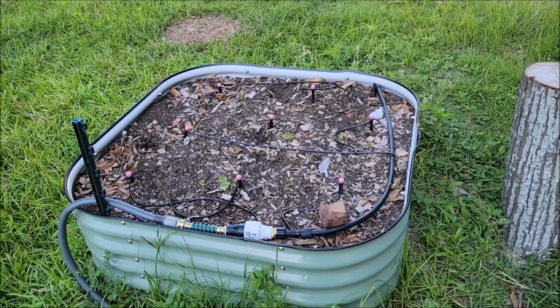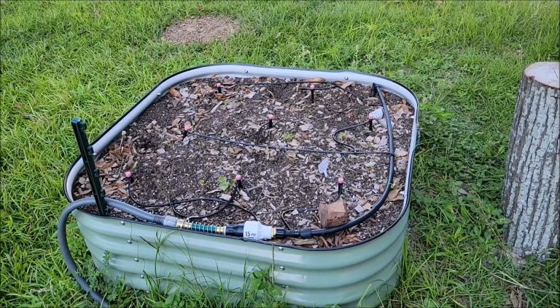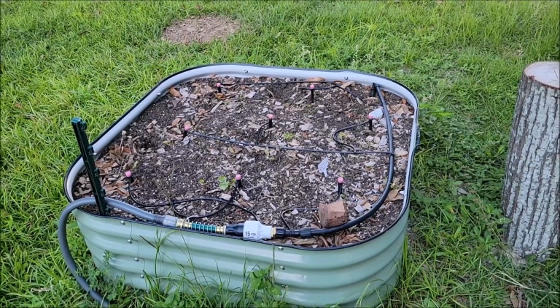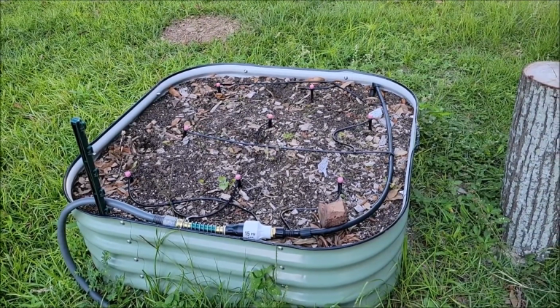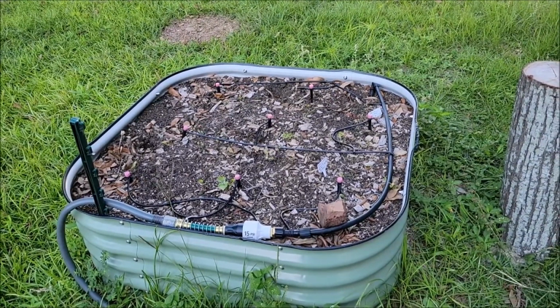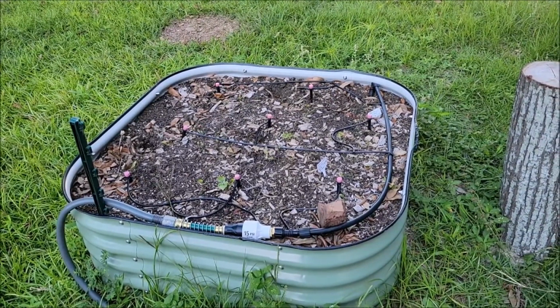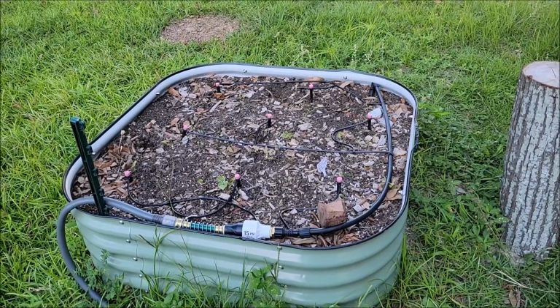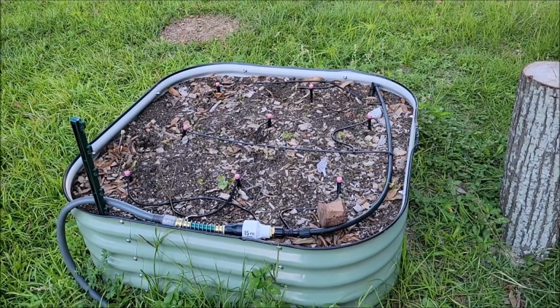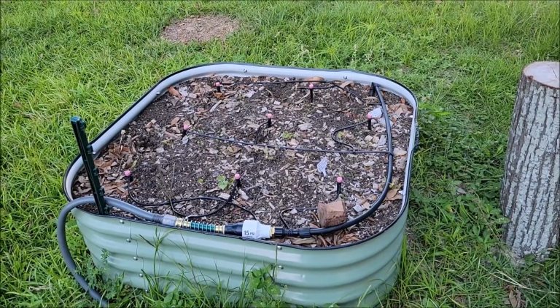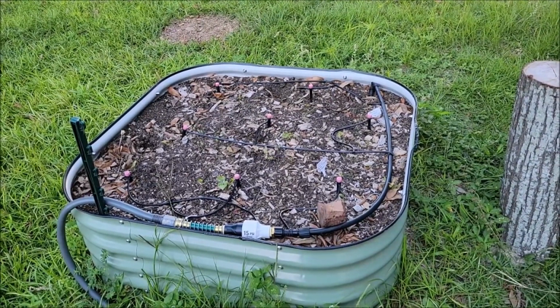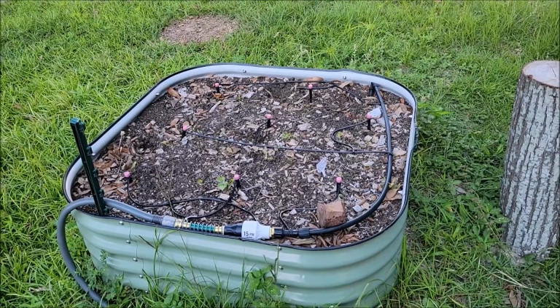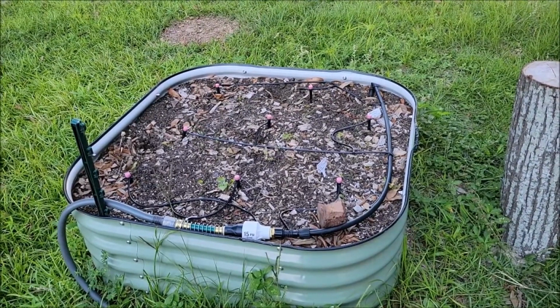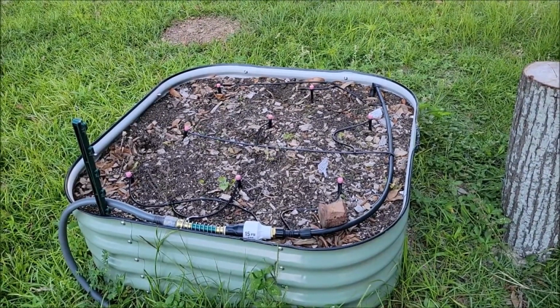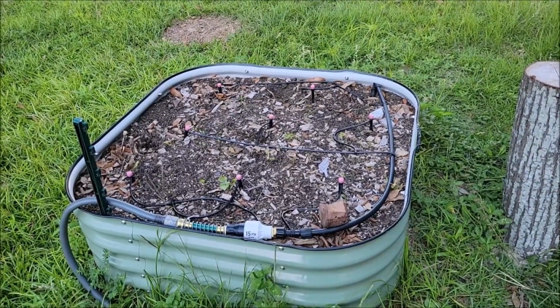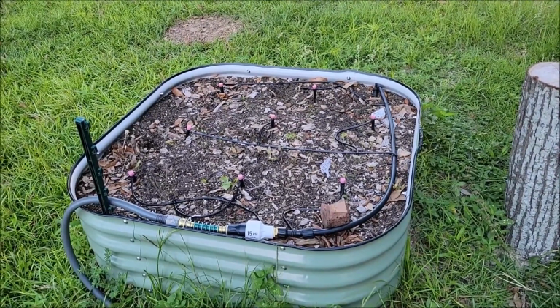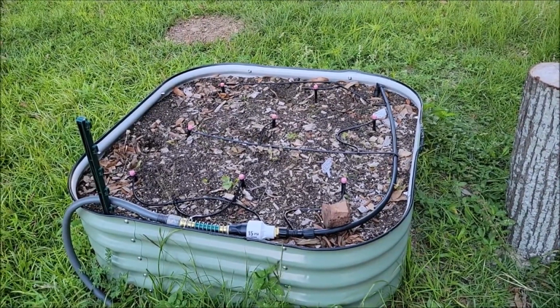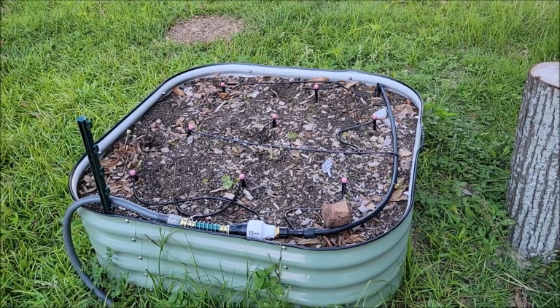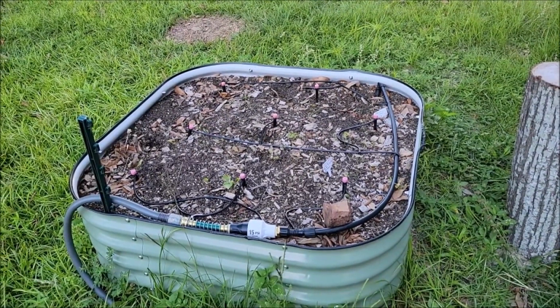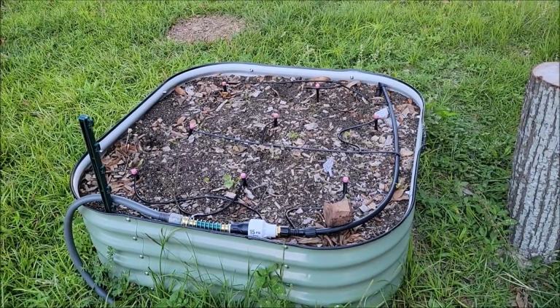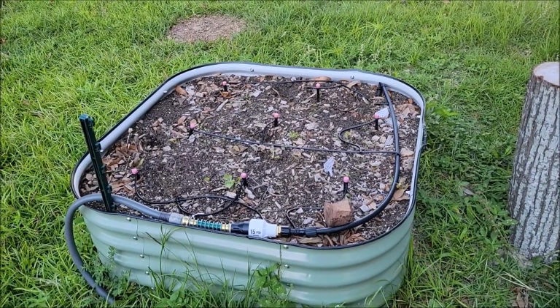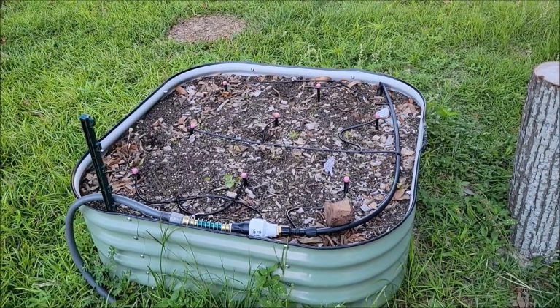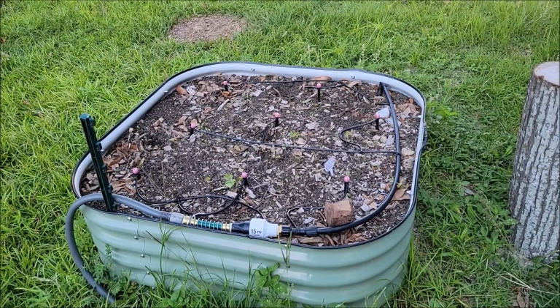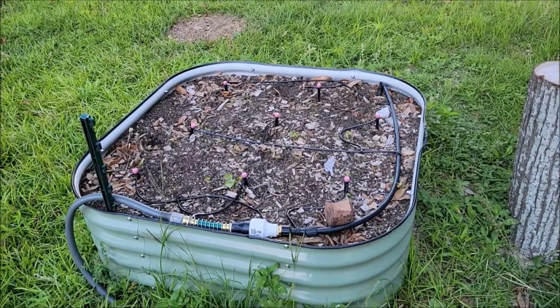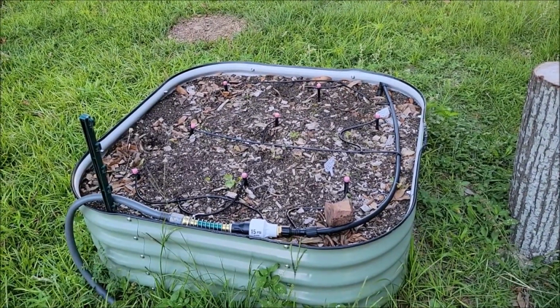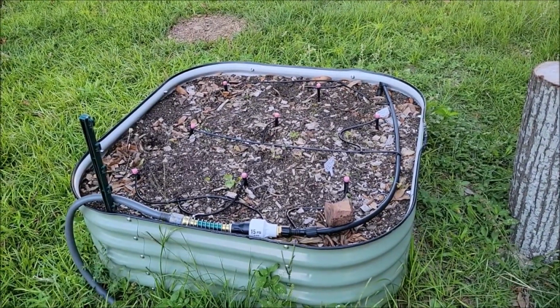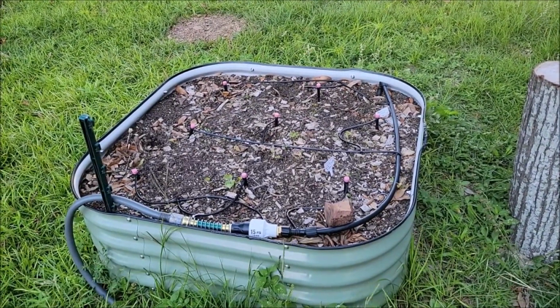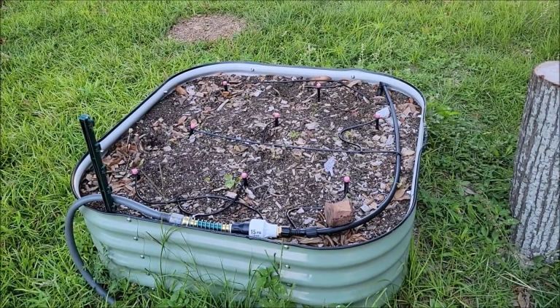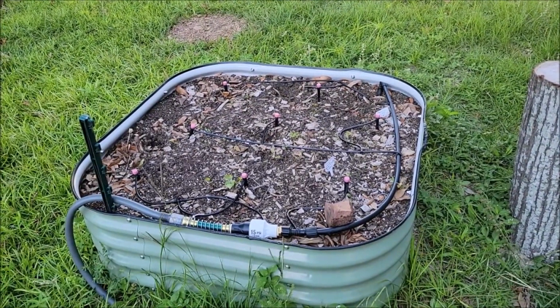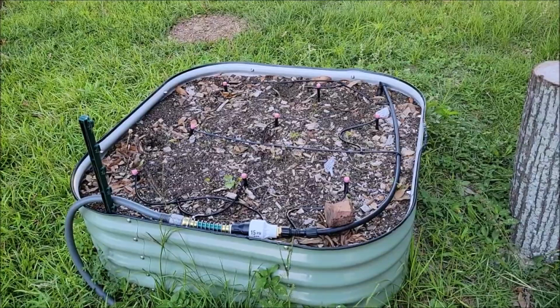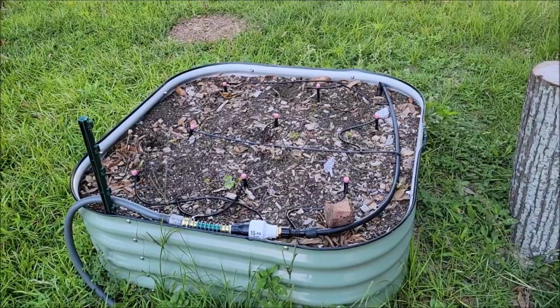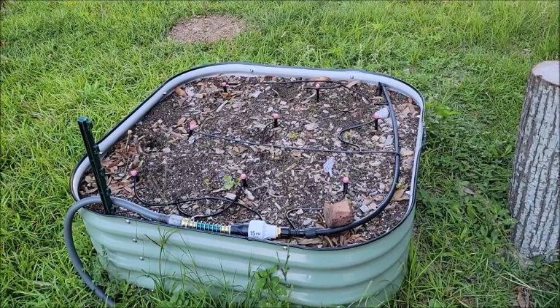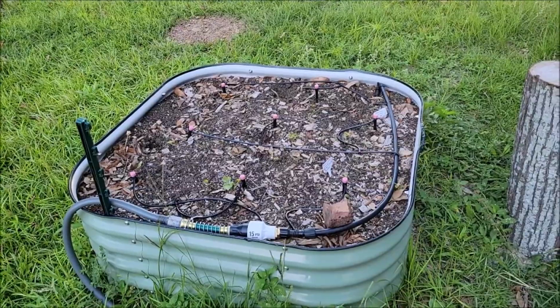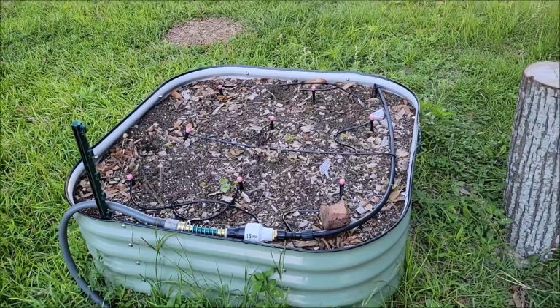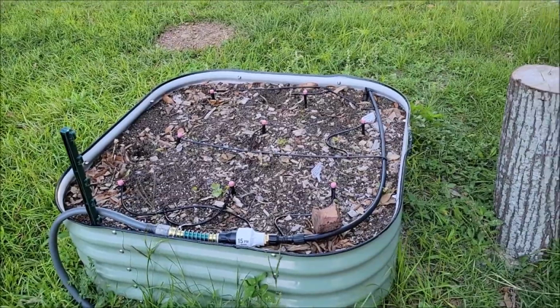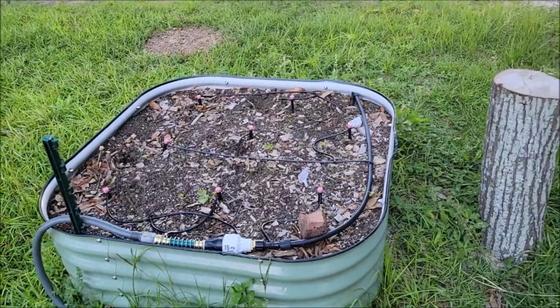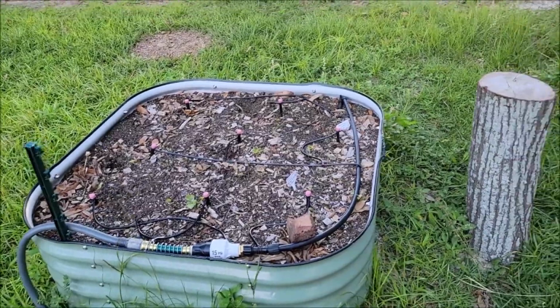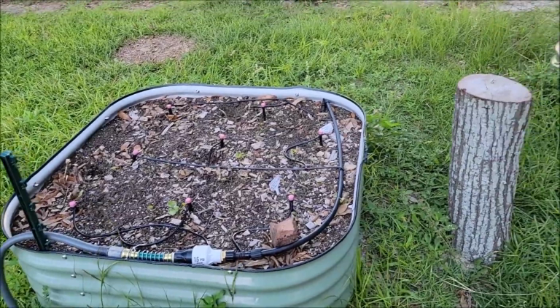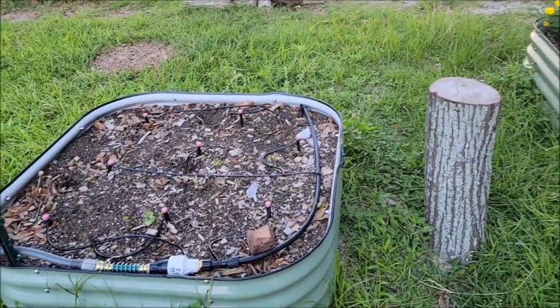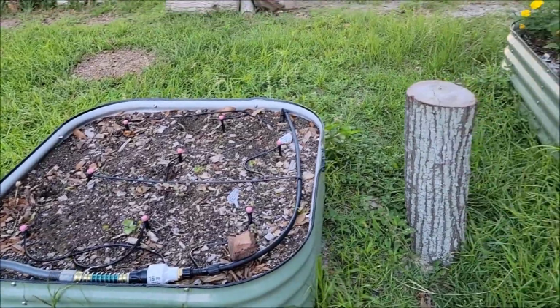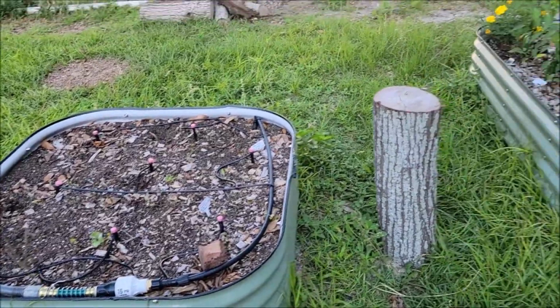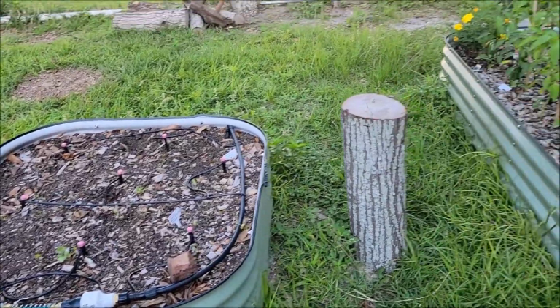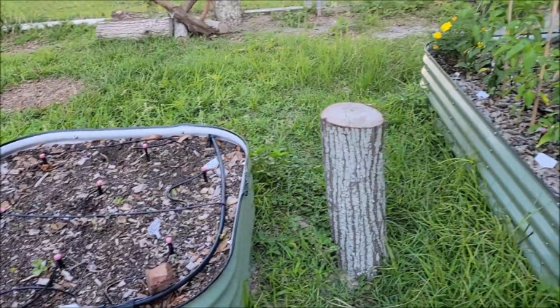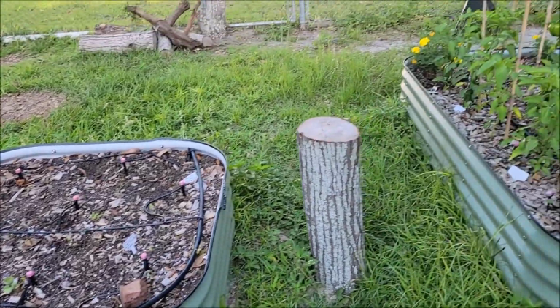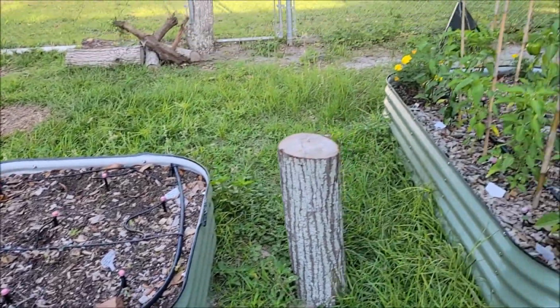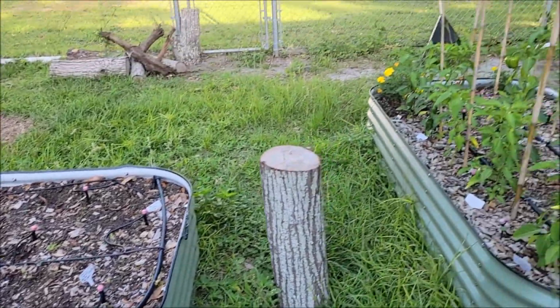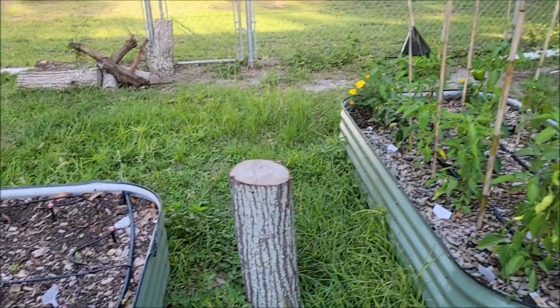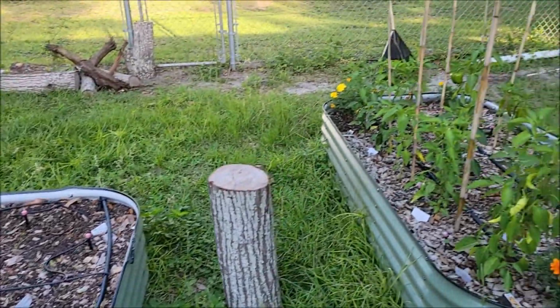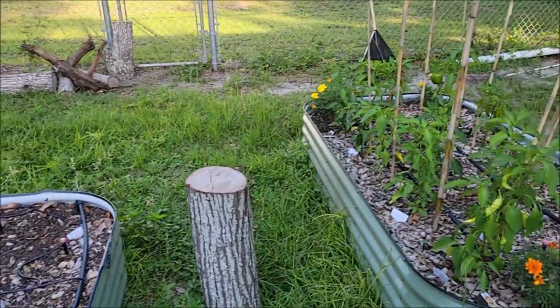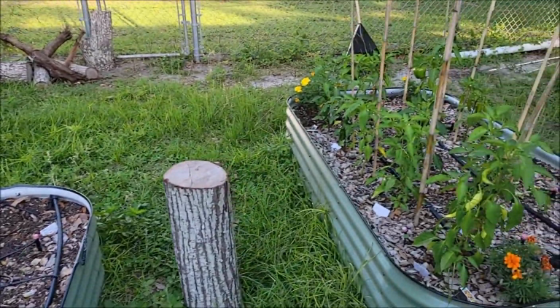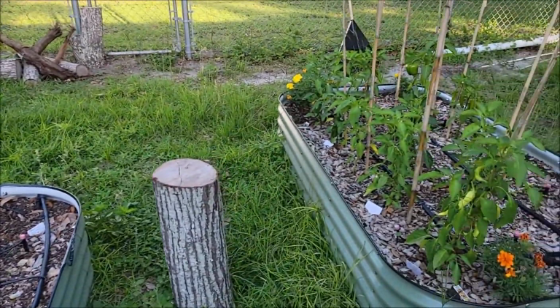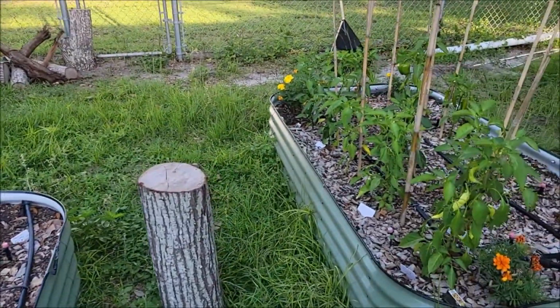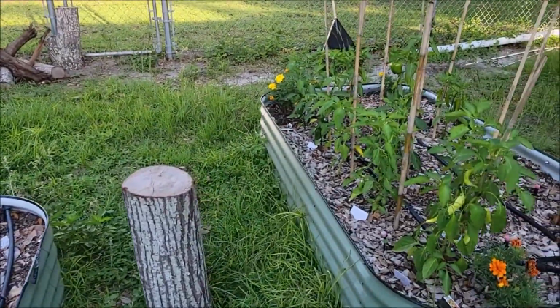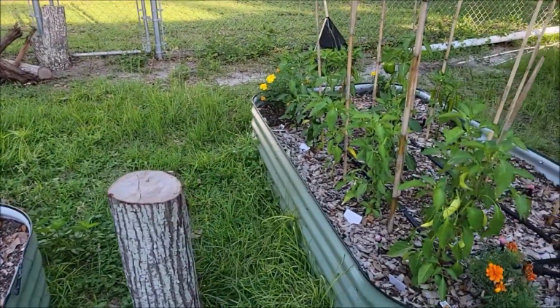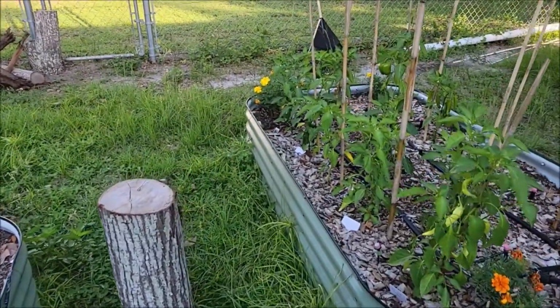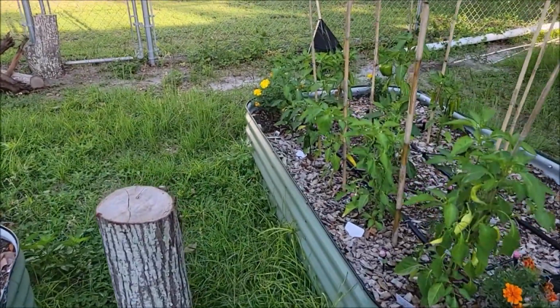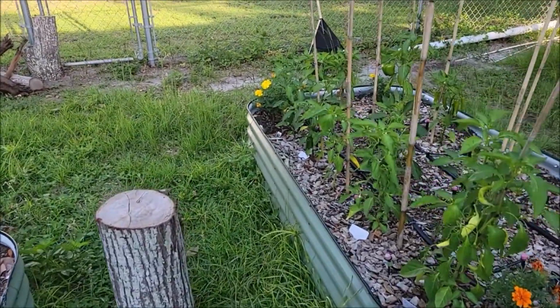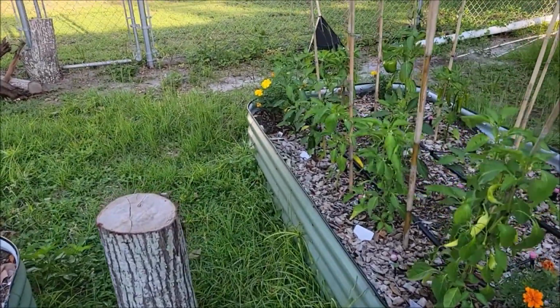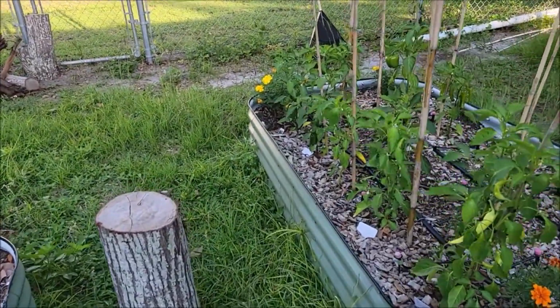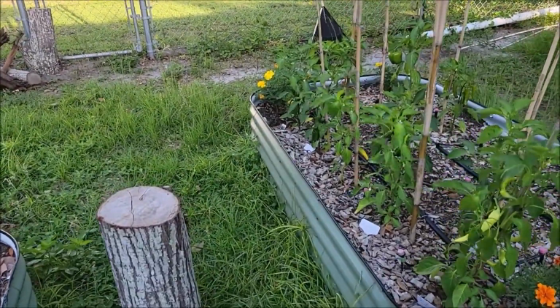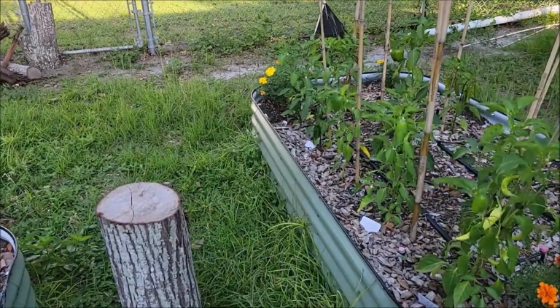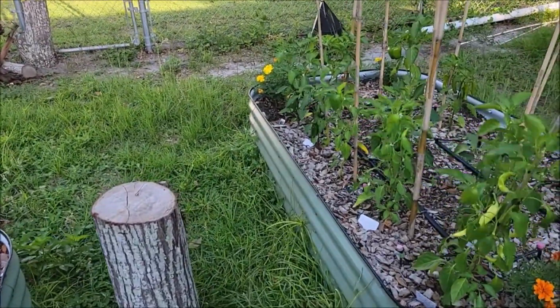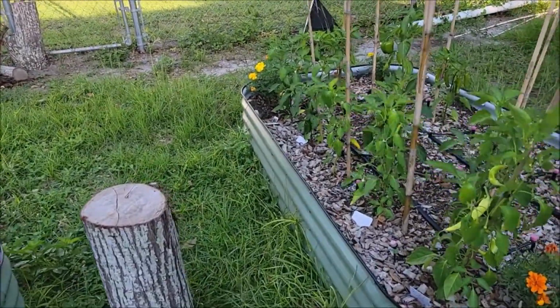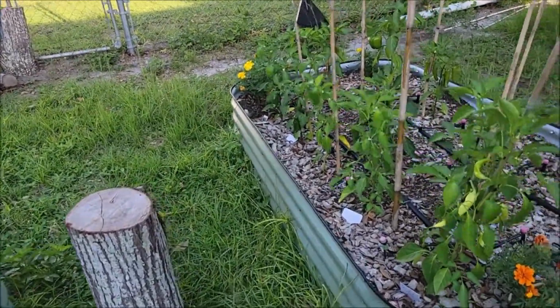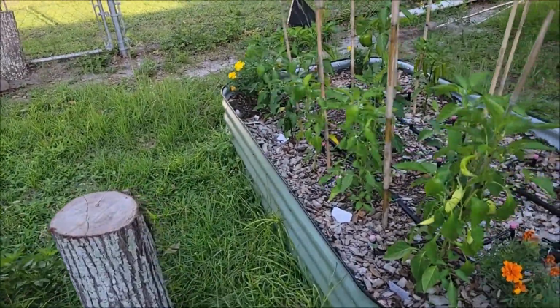I will concentrate more on spacing them apart and soil composition - that's the lesson learned. They didn't get very big even though they were in the ground past their due date.